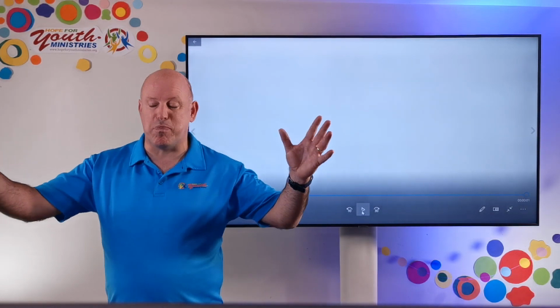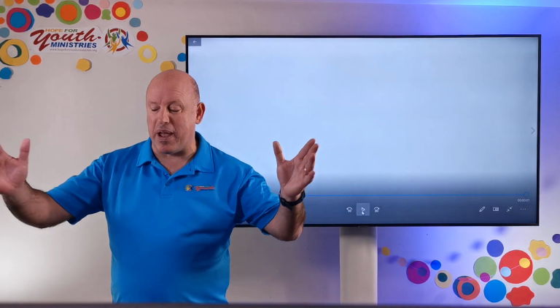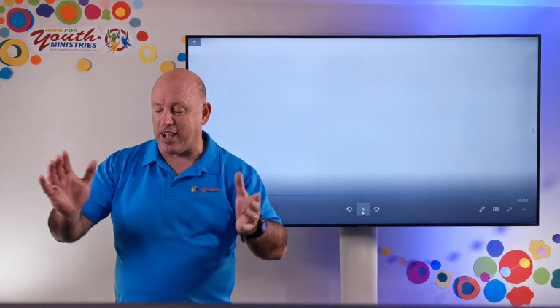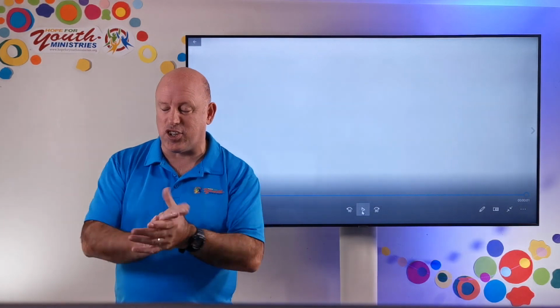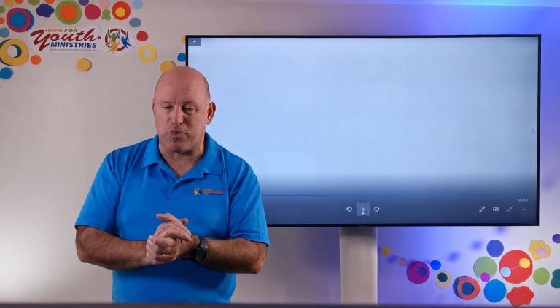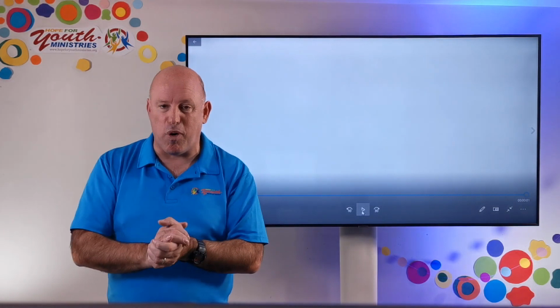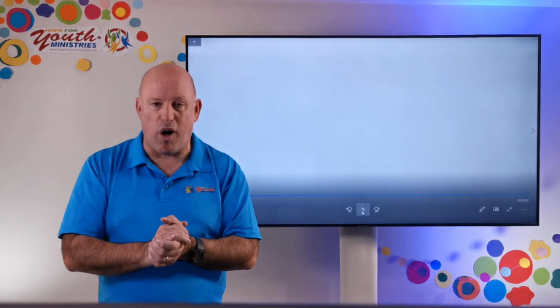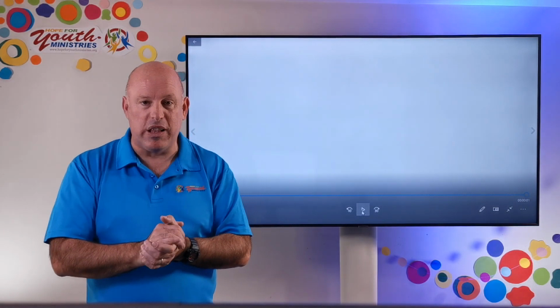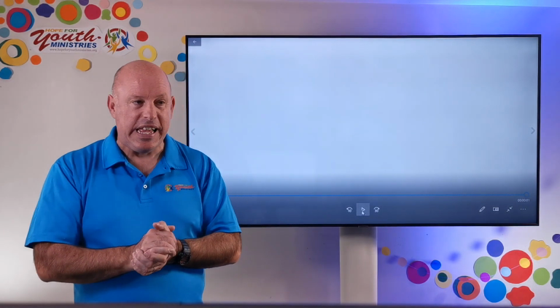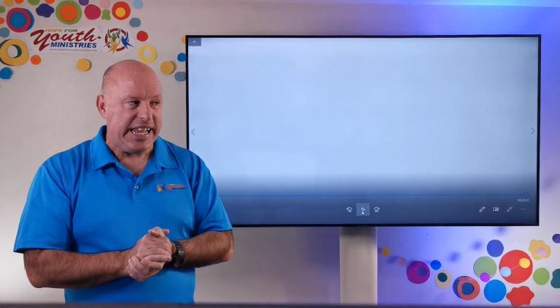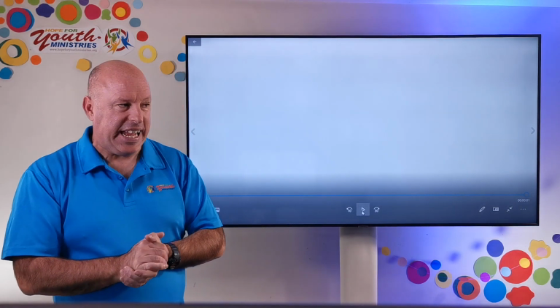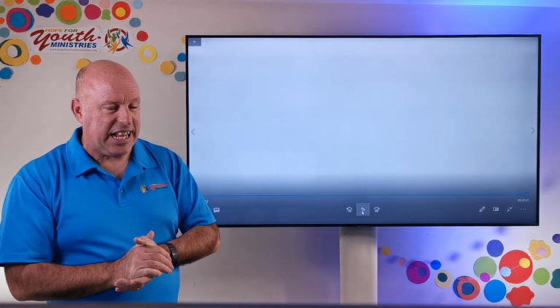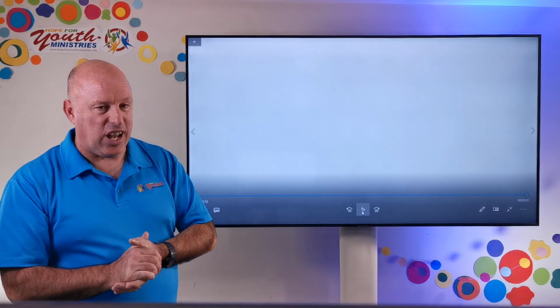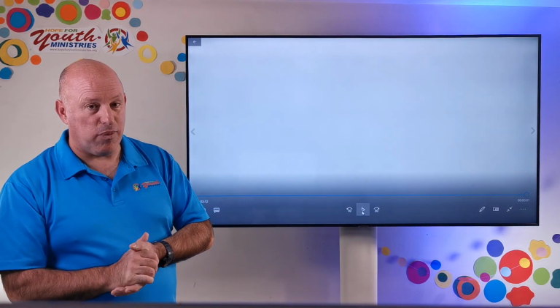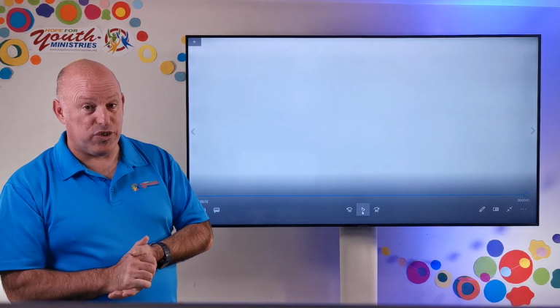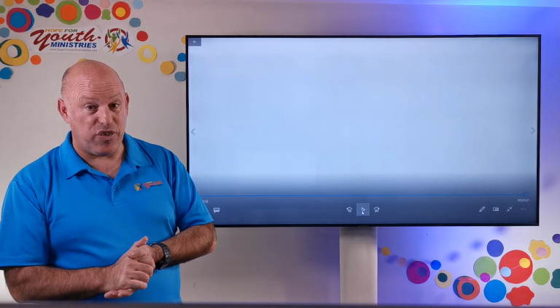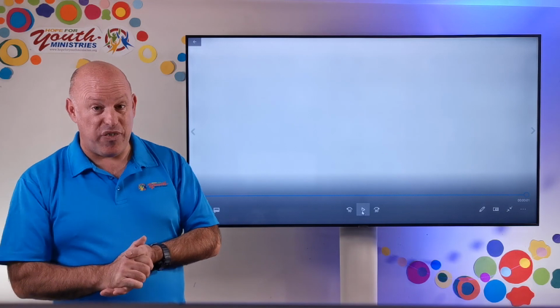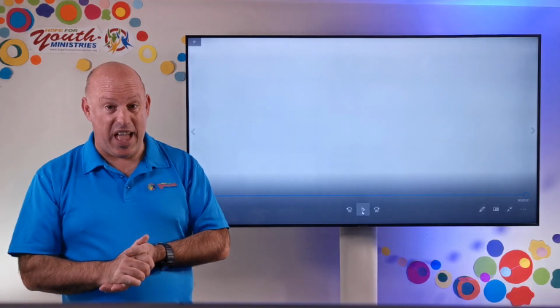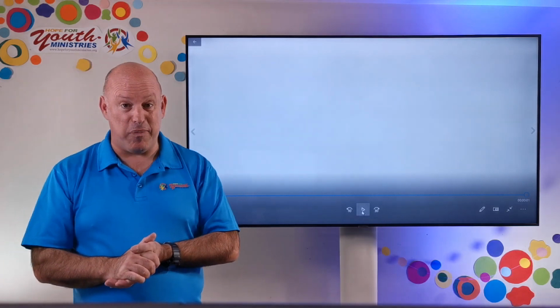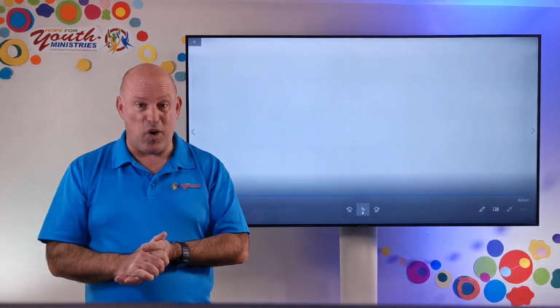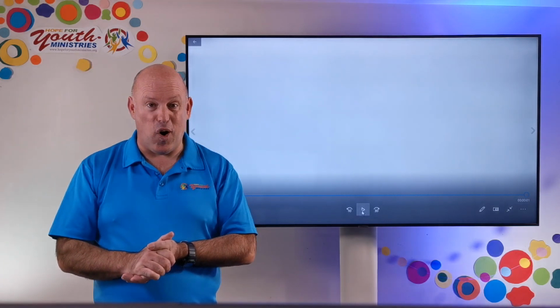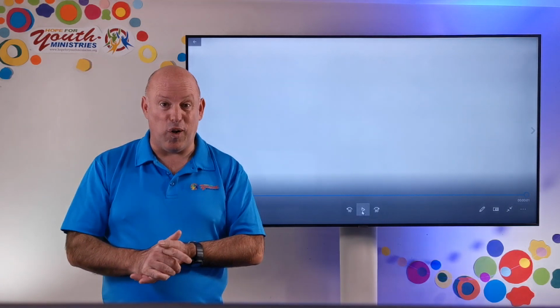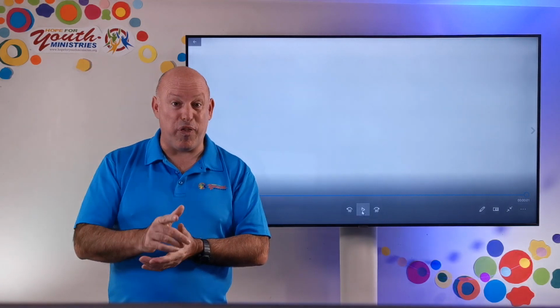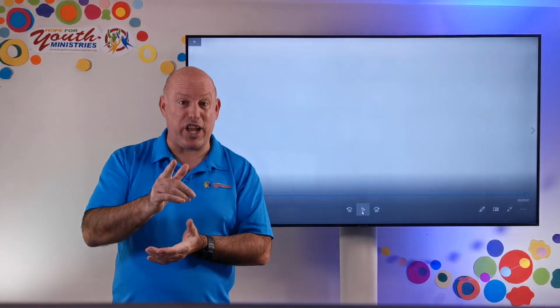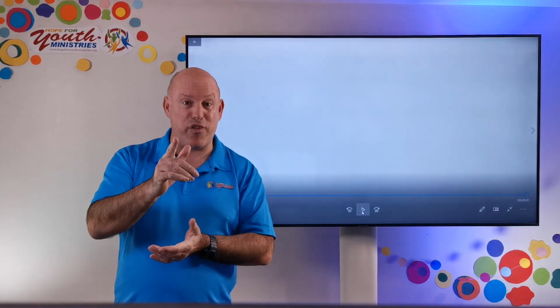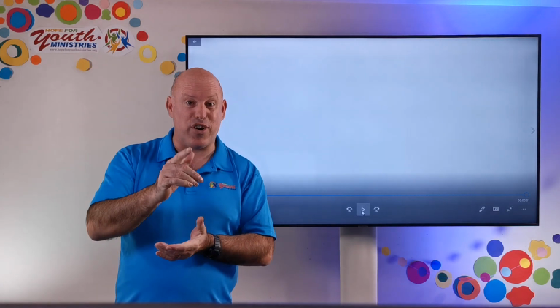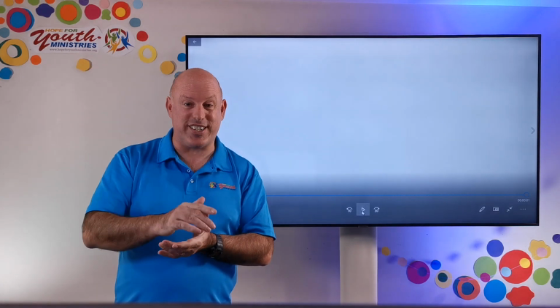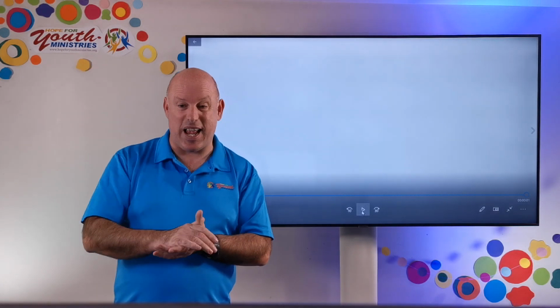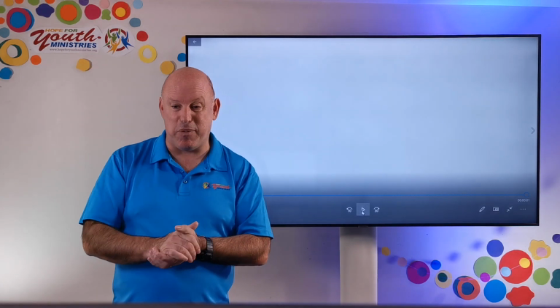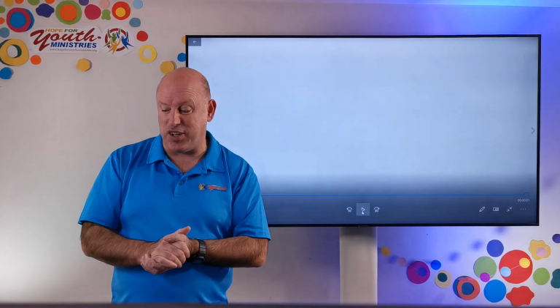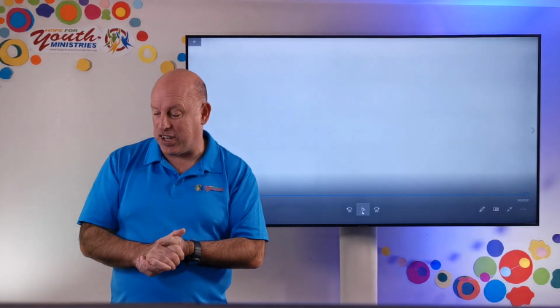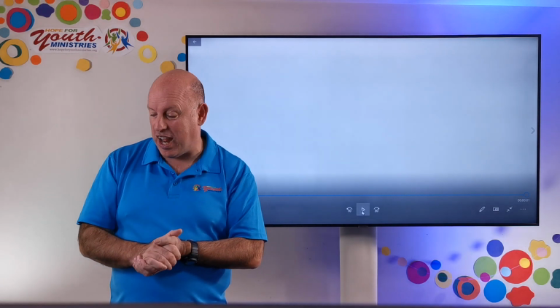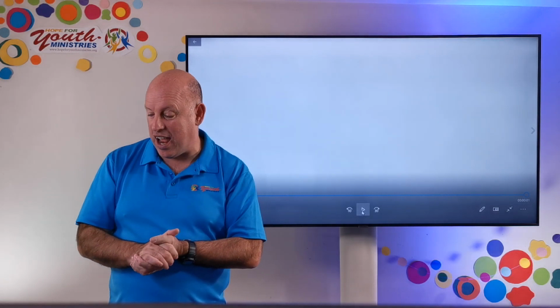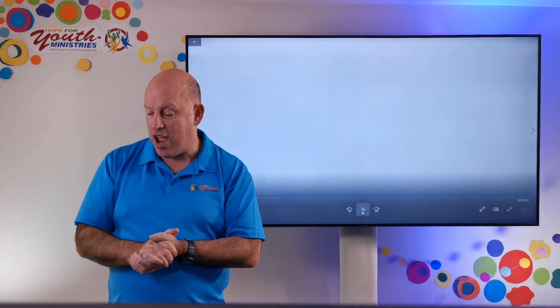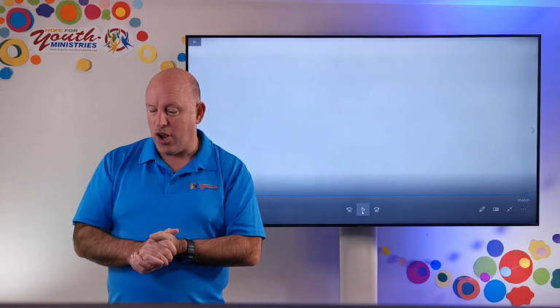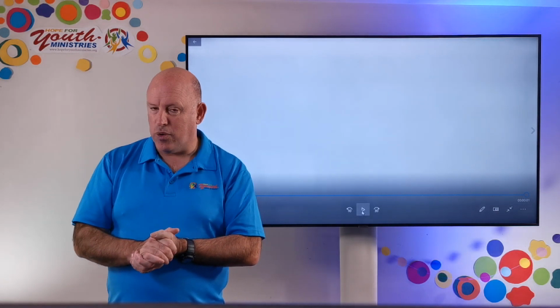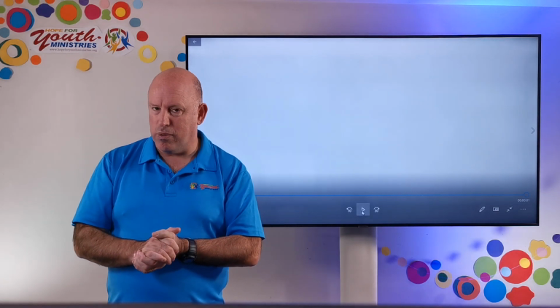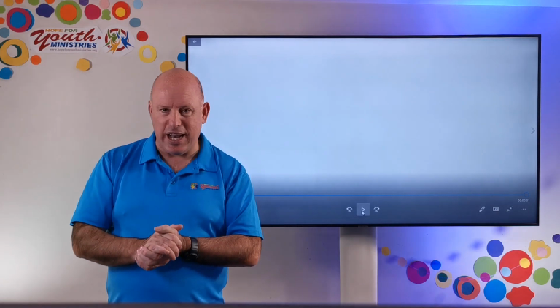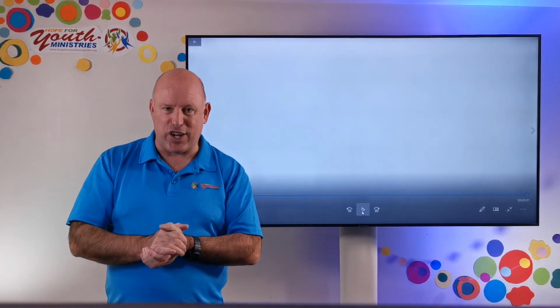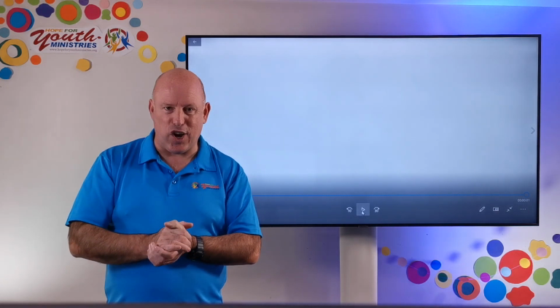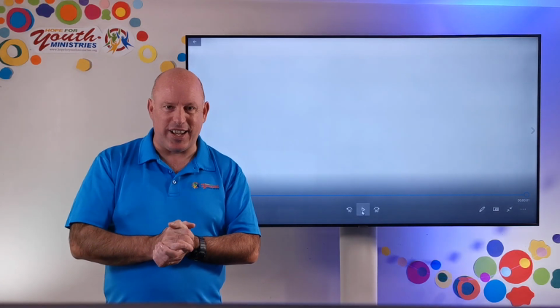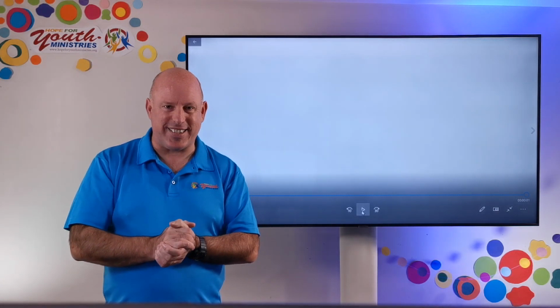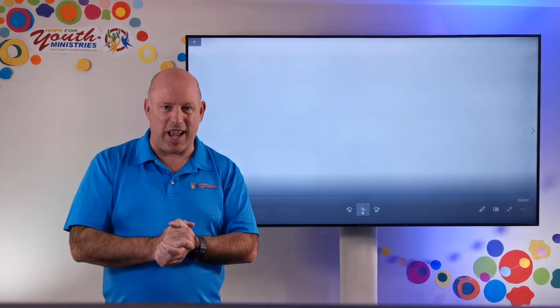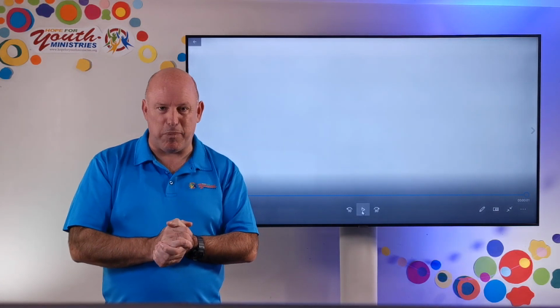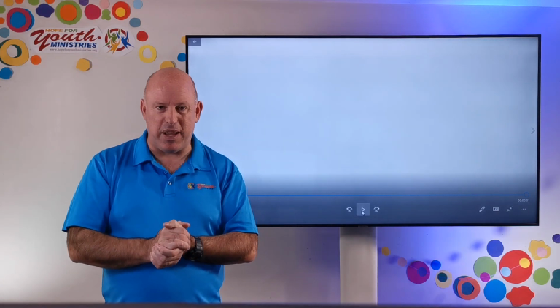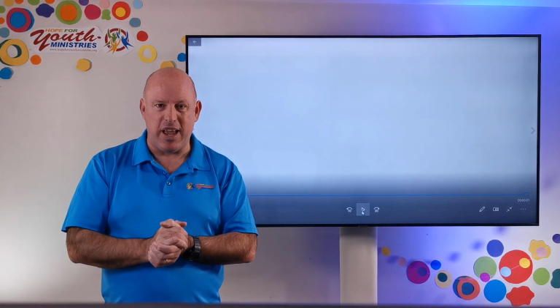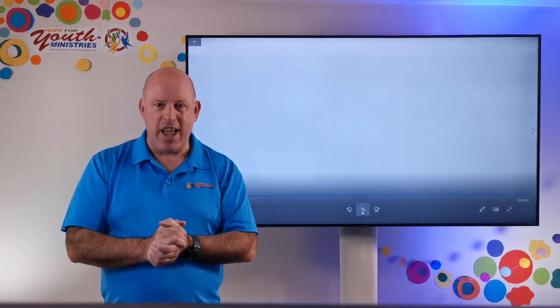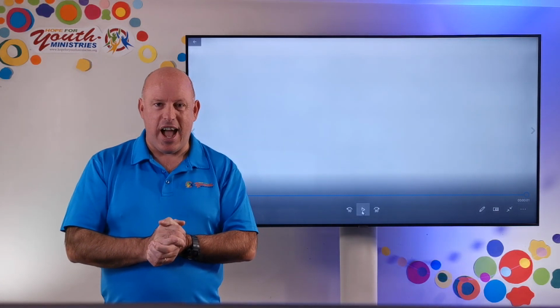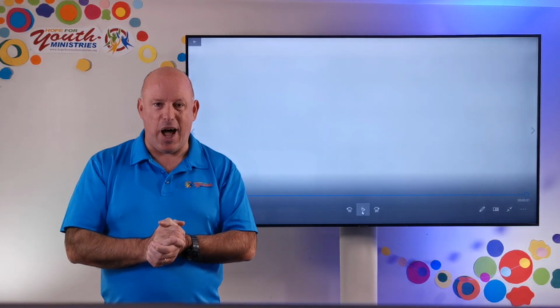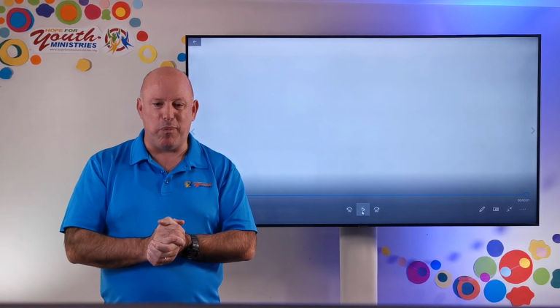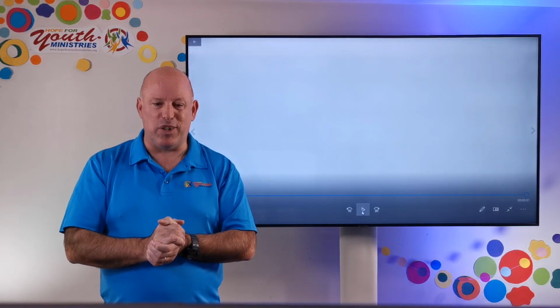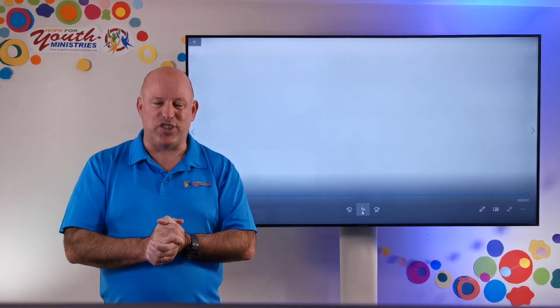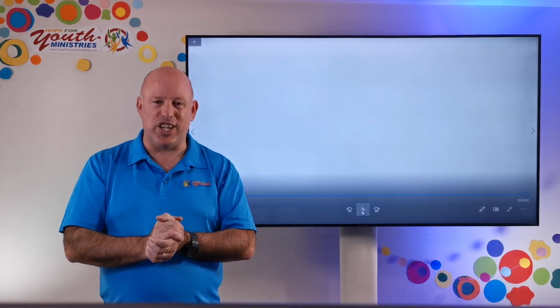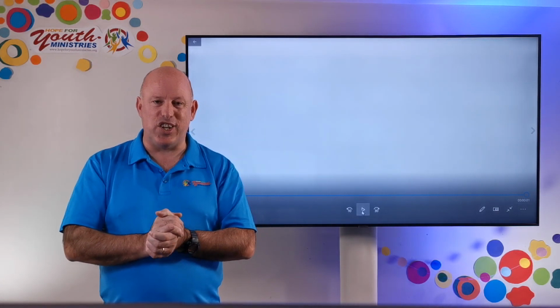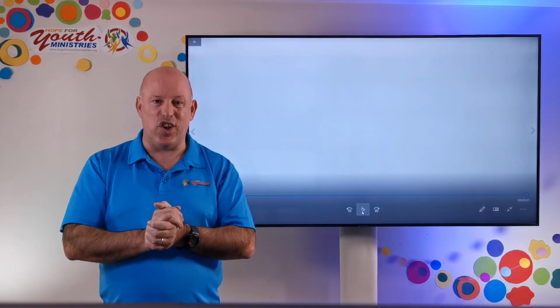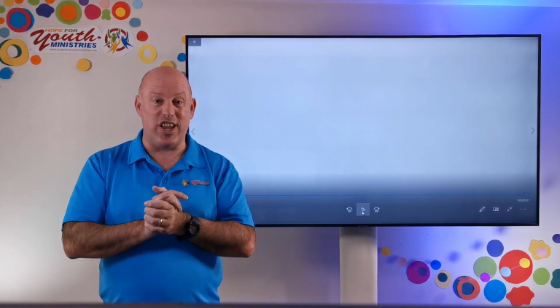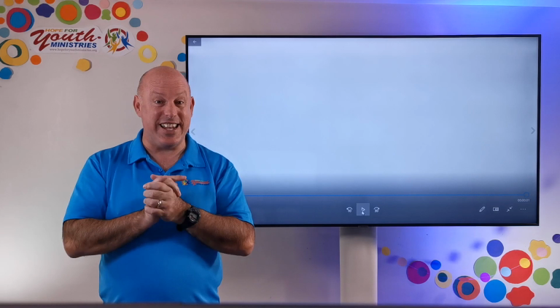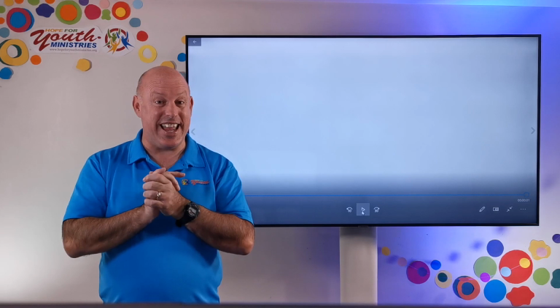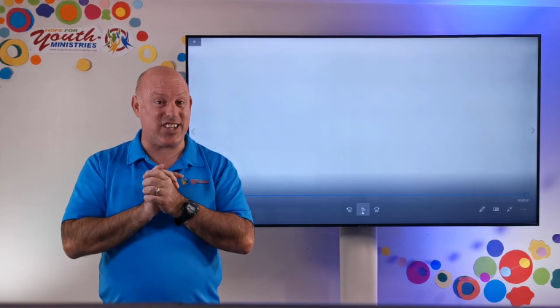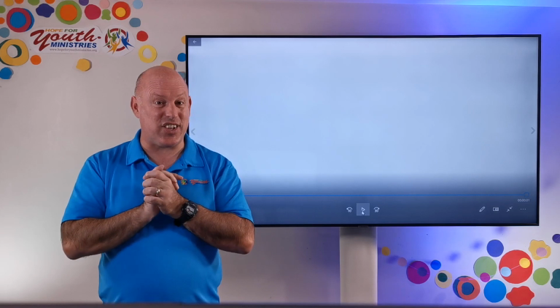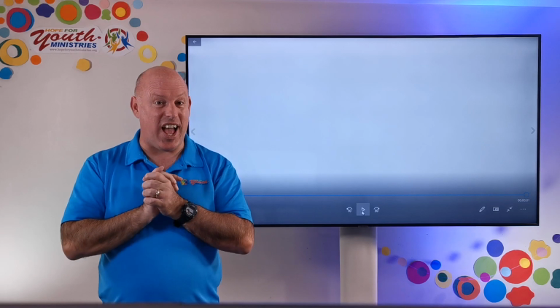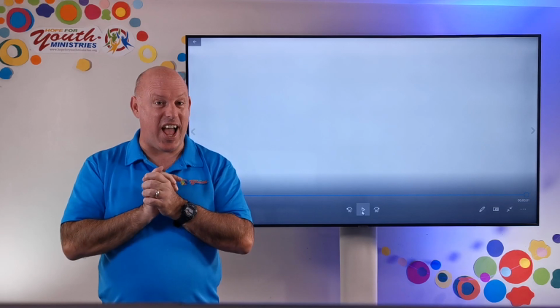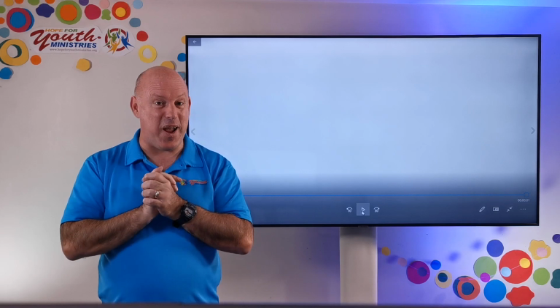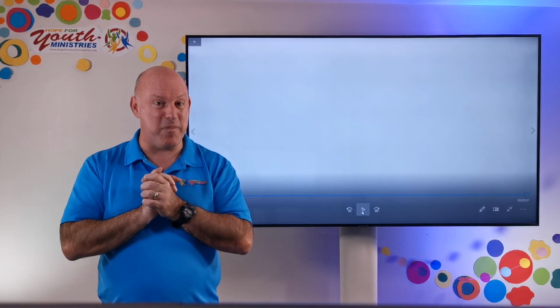Thank you for assembly today — really good assembly. And we'll see you next time.